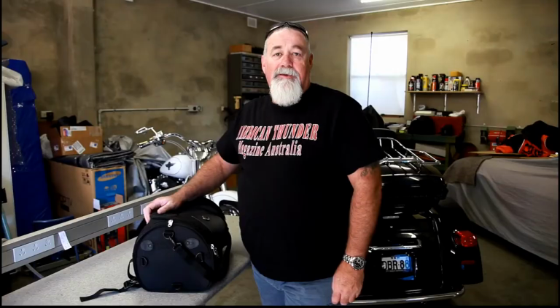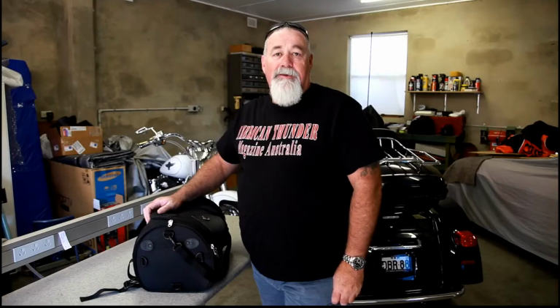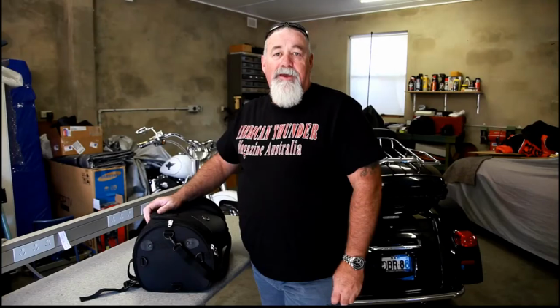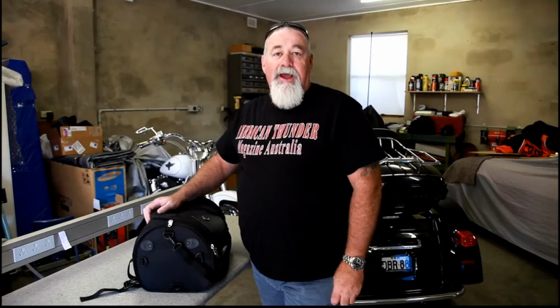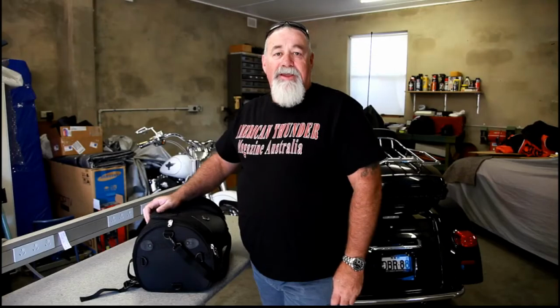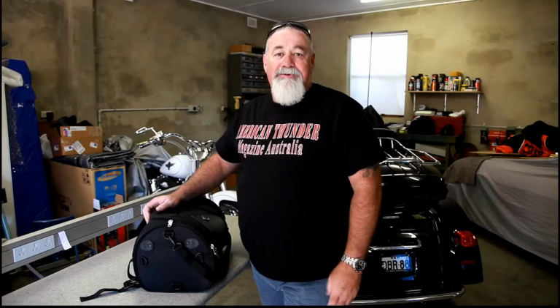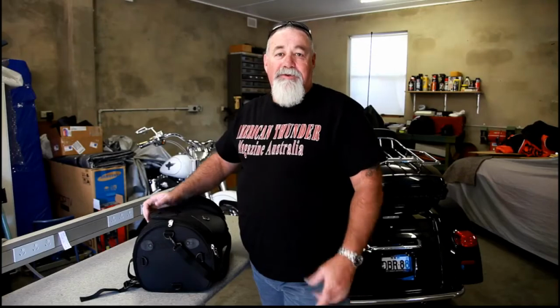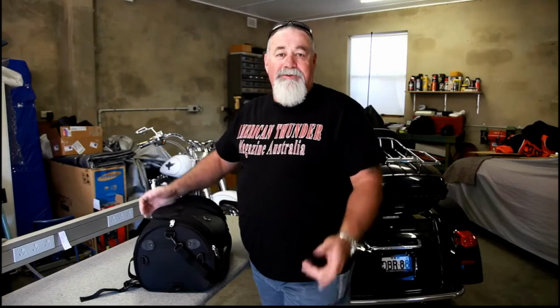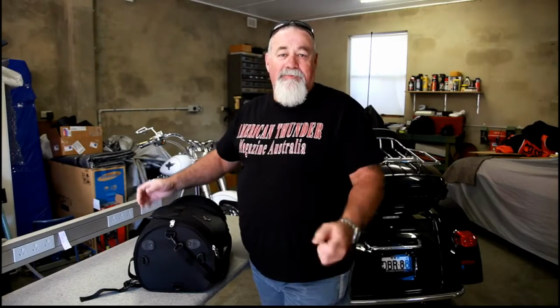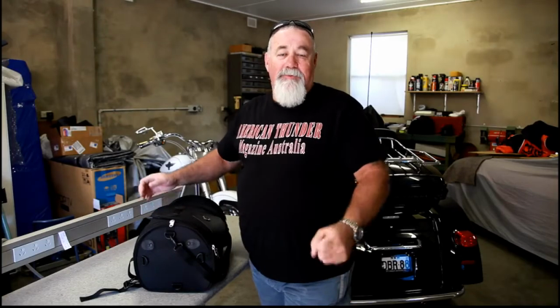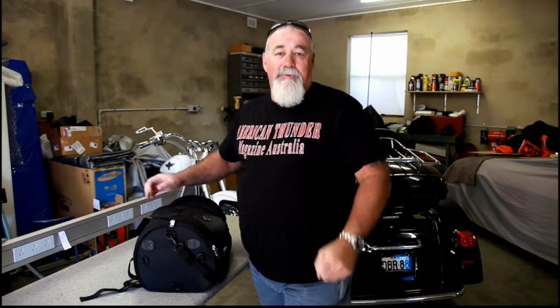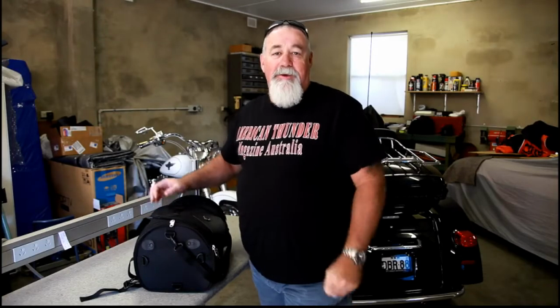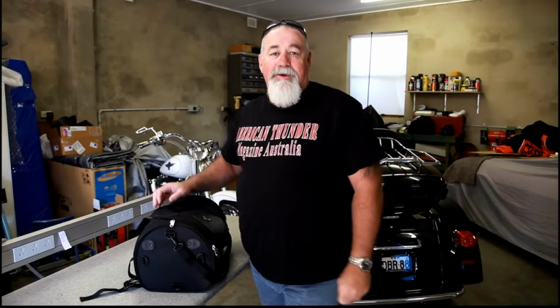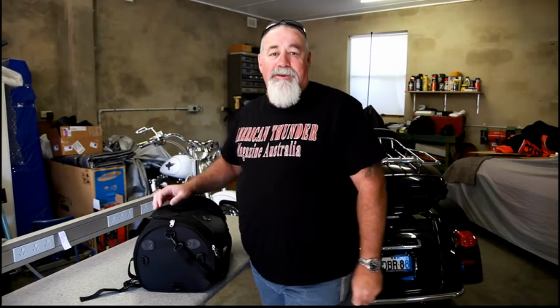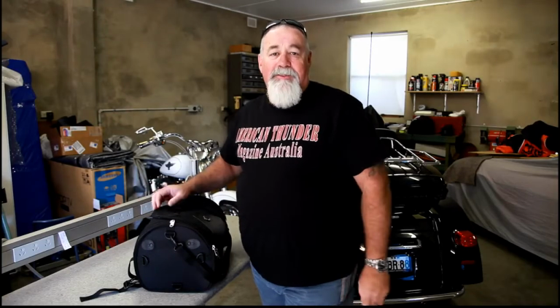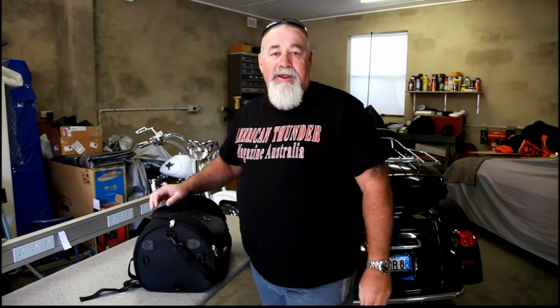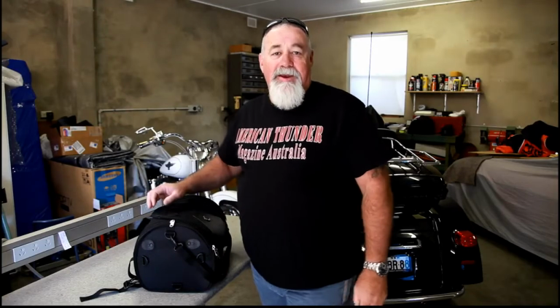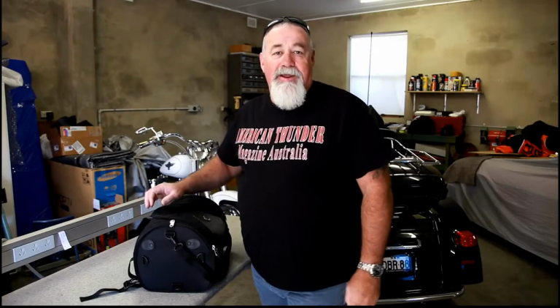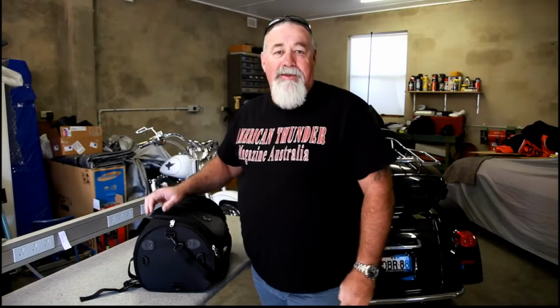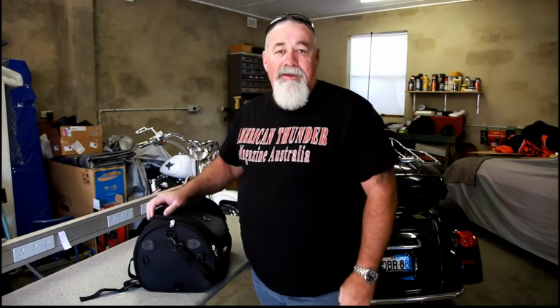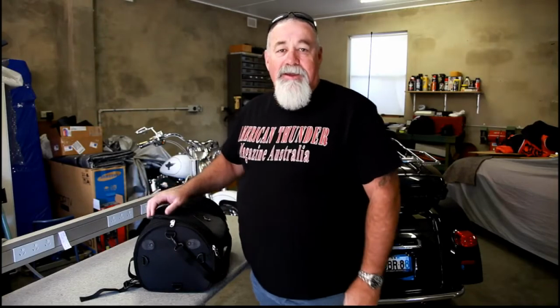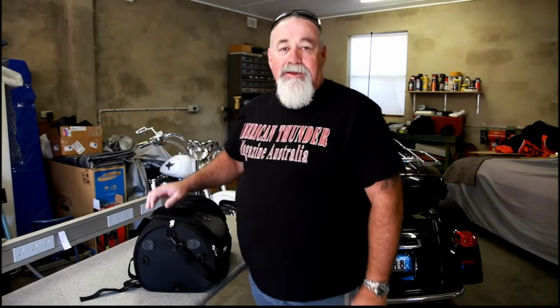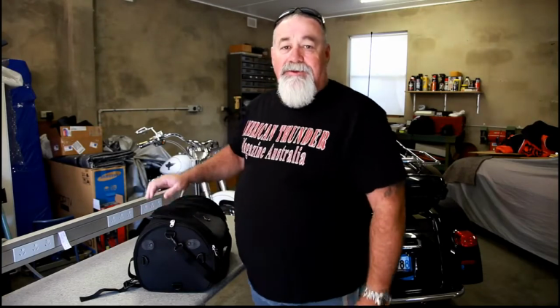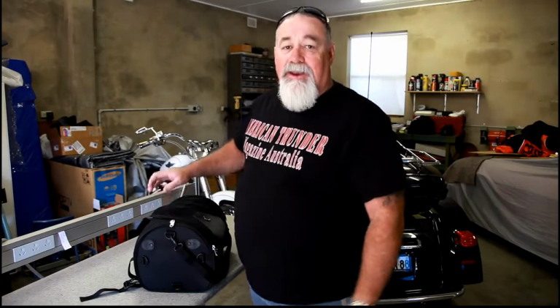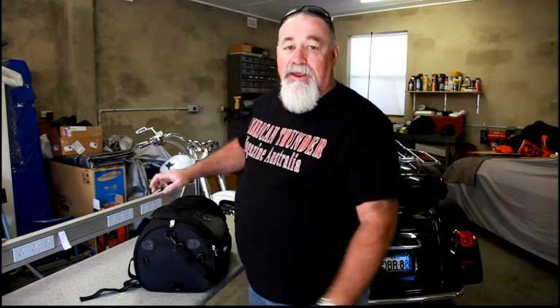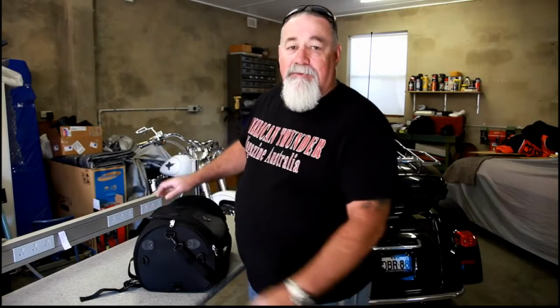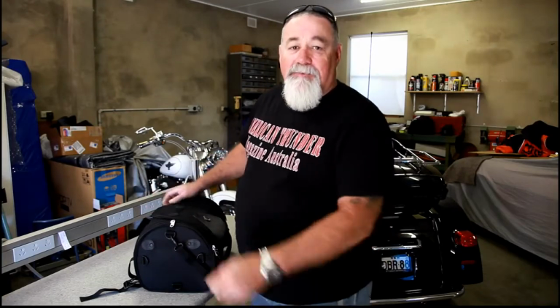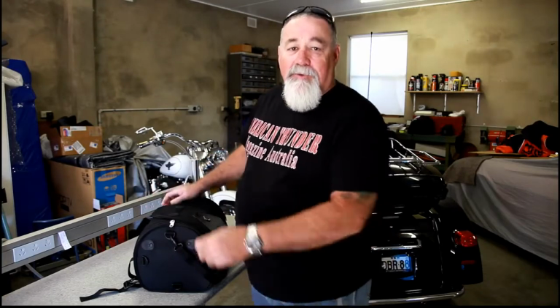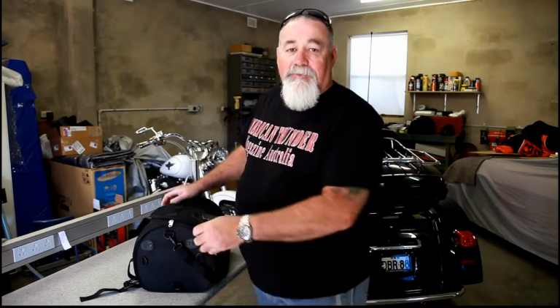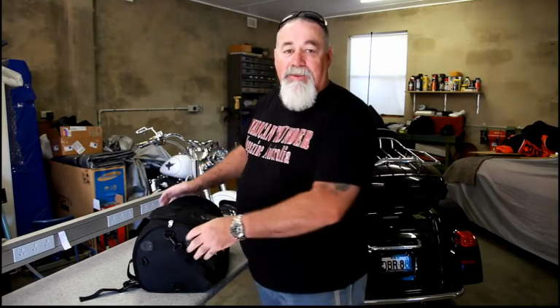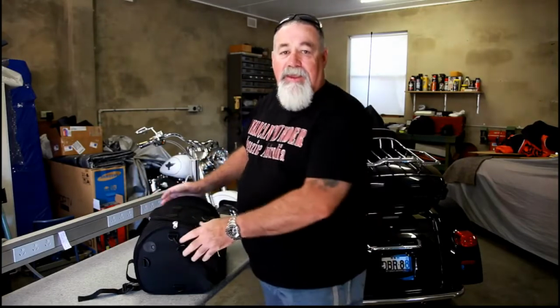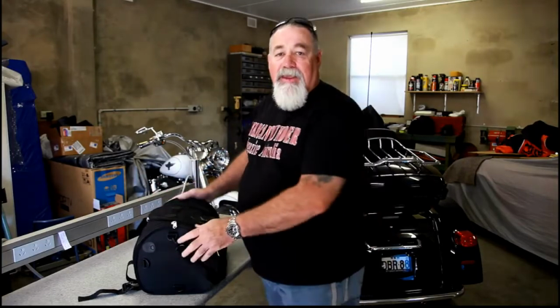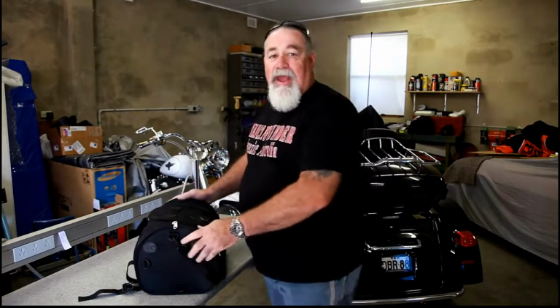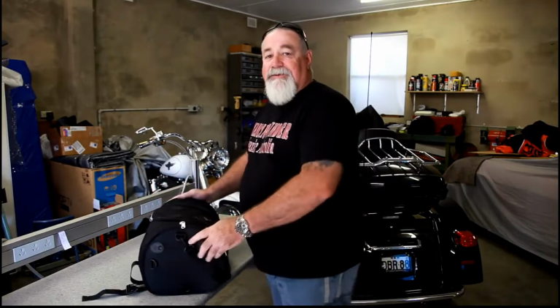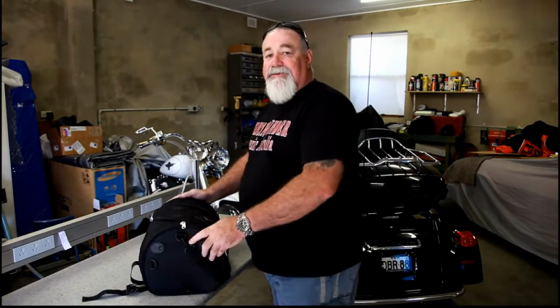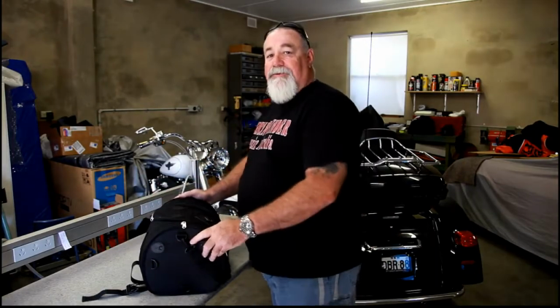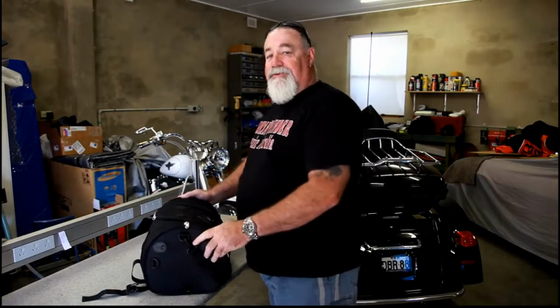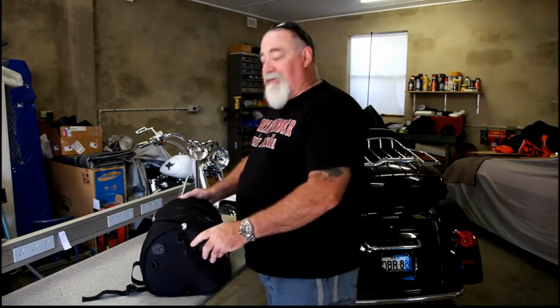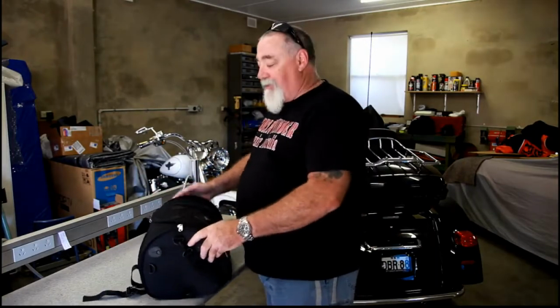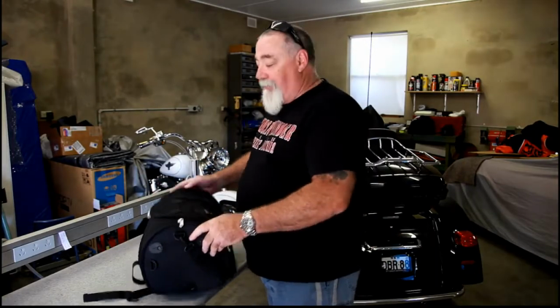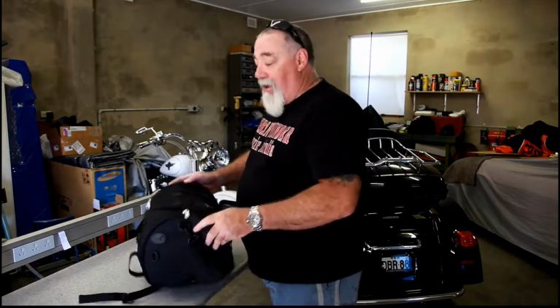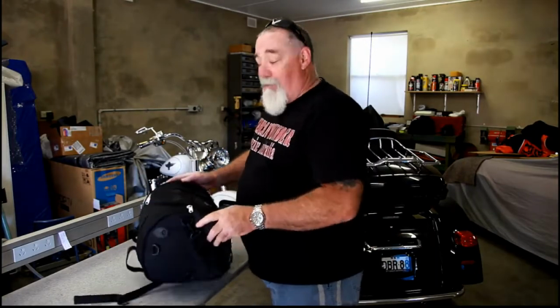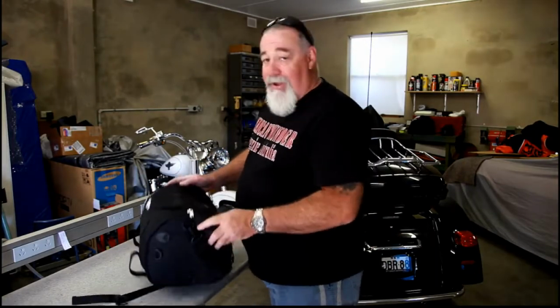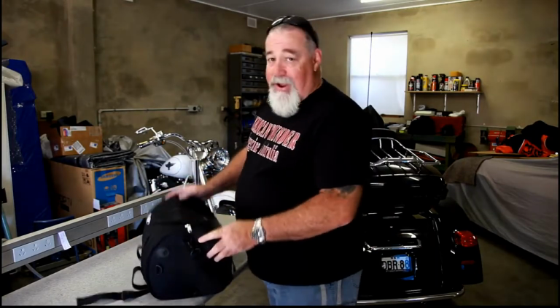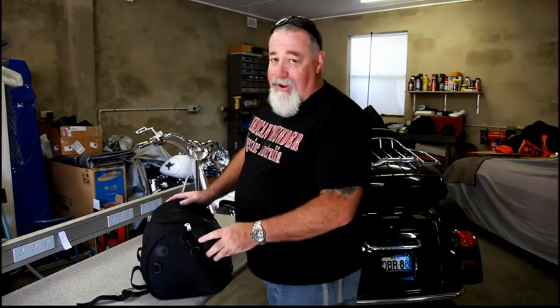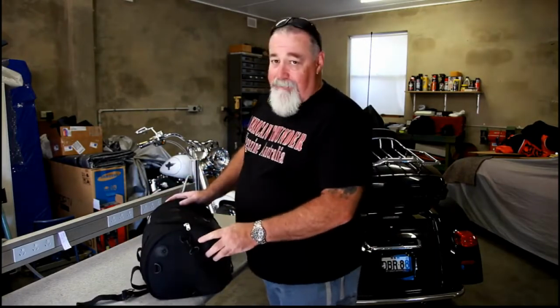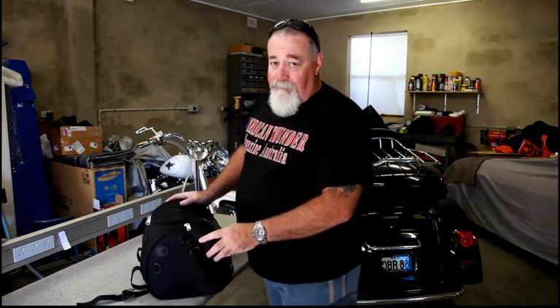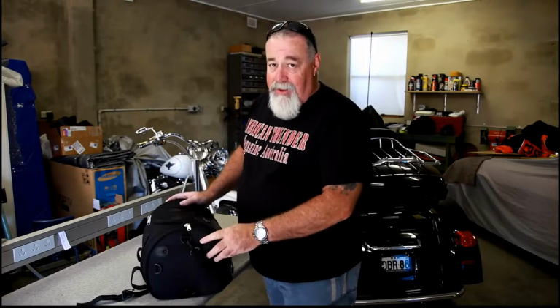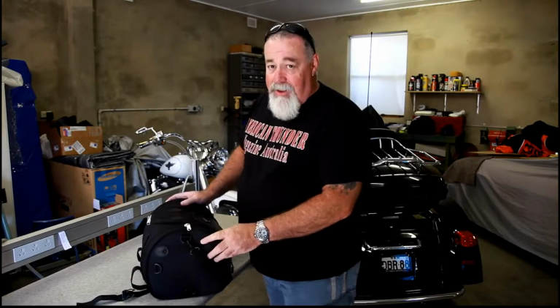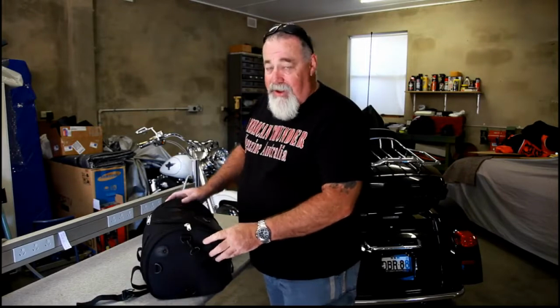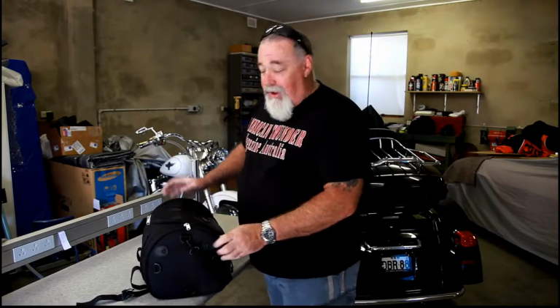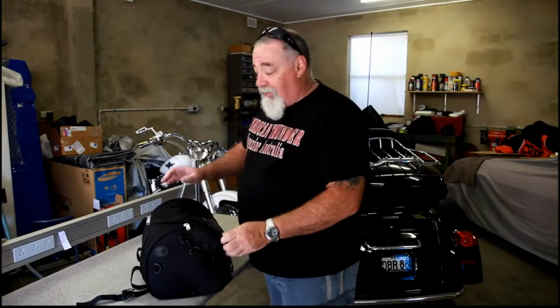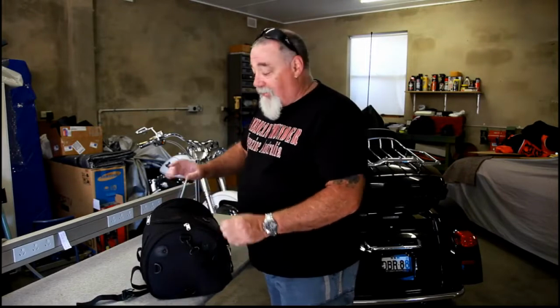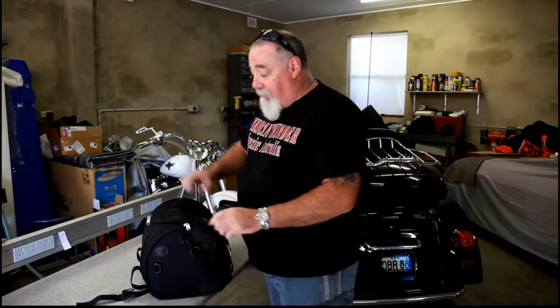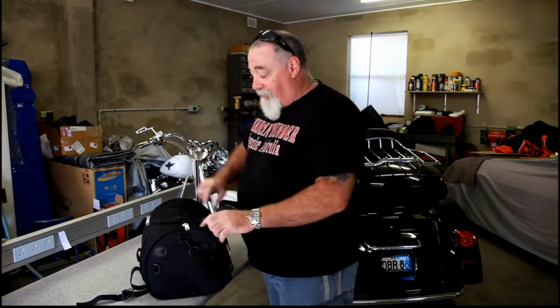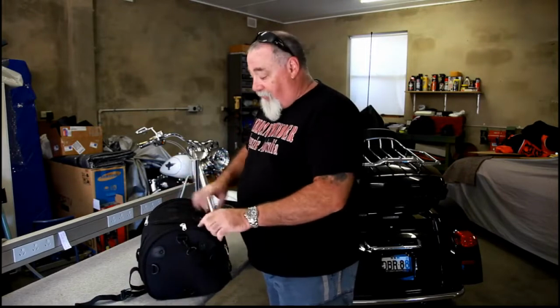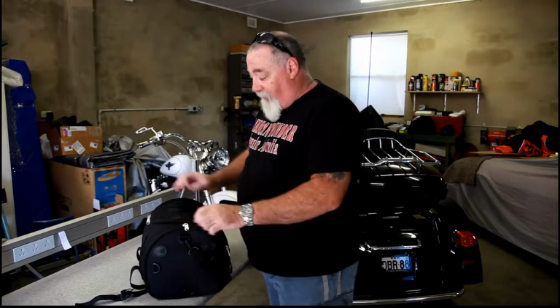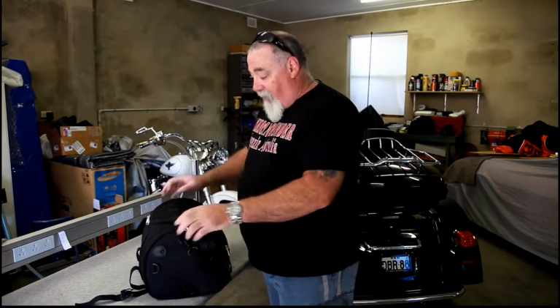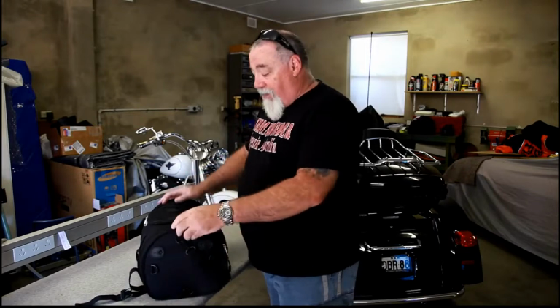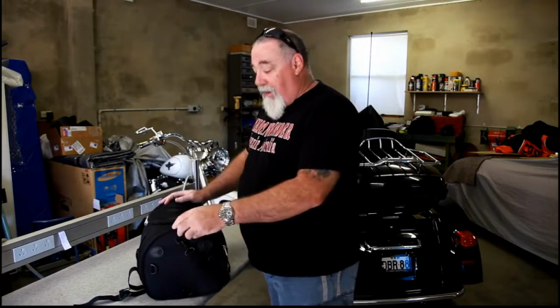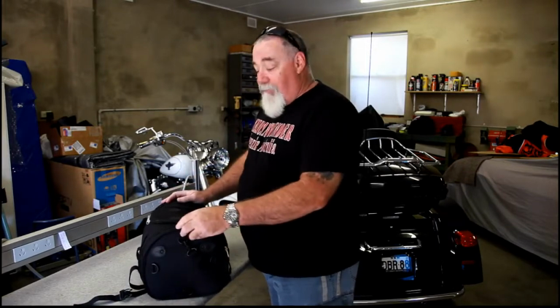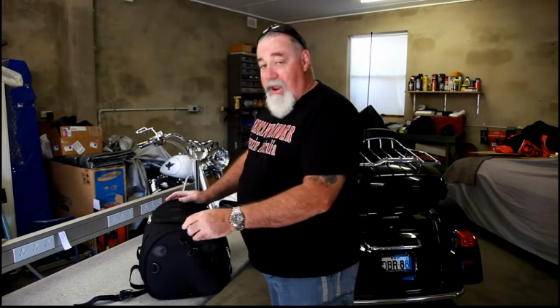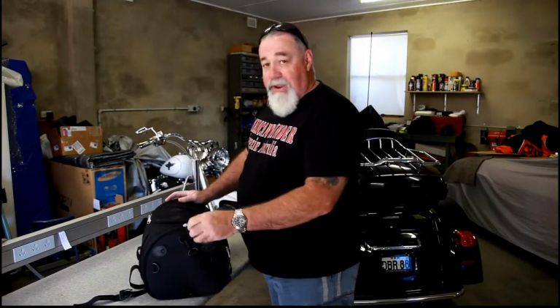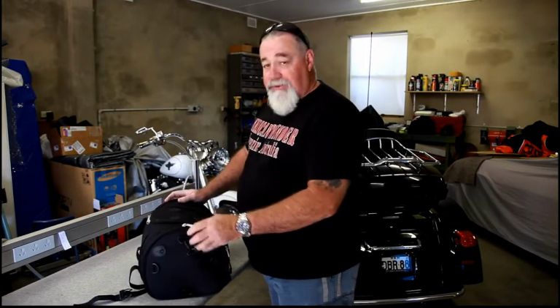Hey, it's Cross here from American Thunder. Today I've got the Axel Sissi Bar Bag. It comes from Viking Bags.